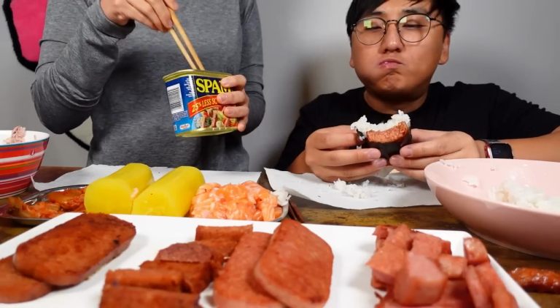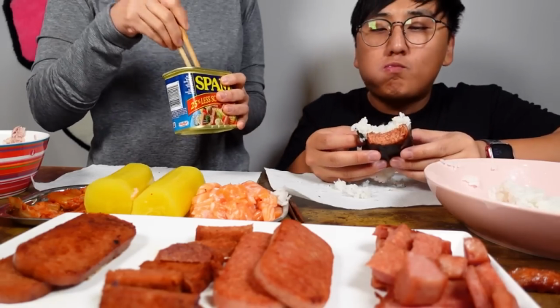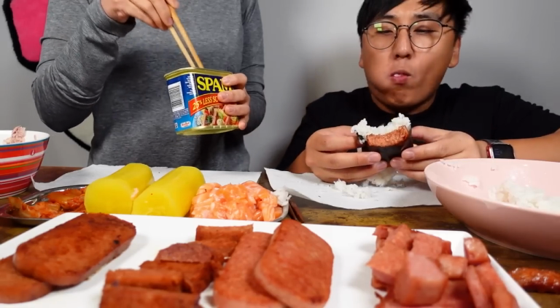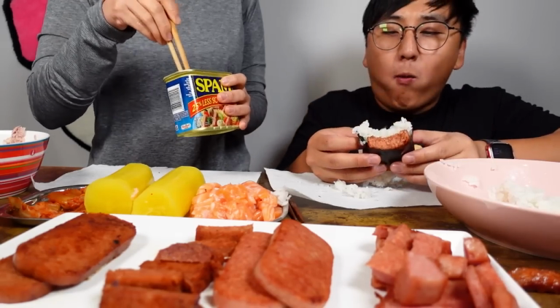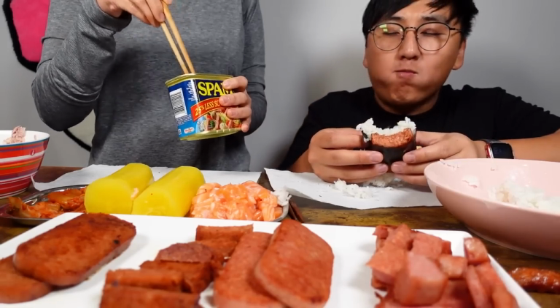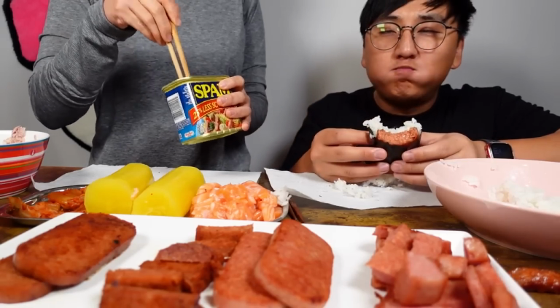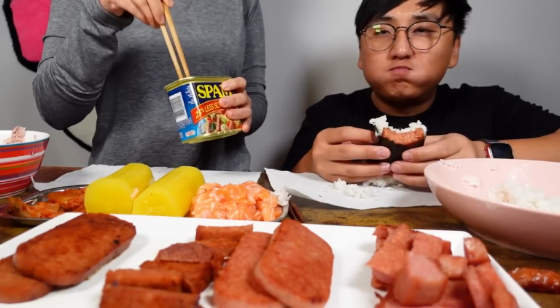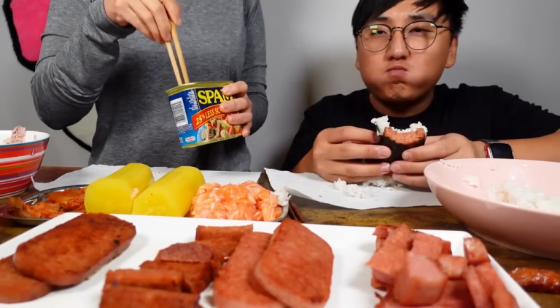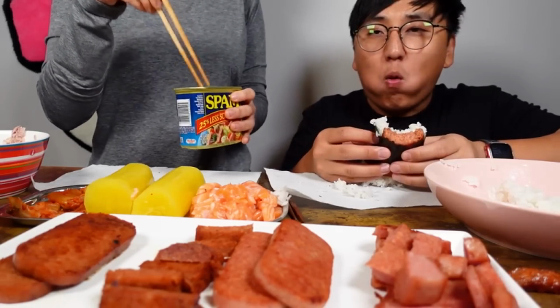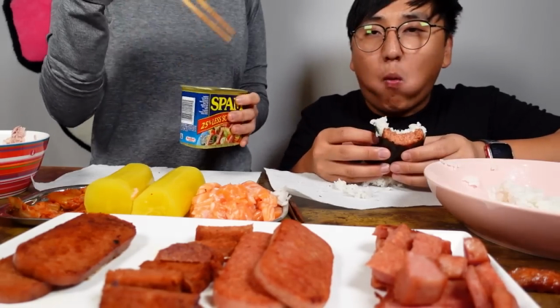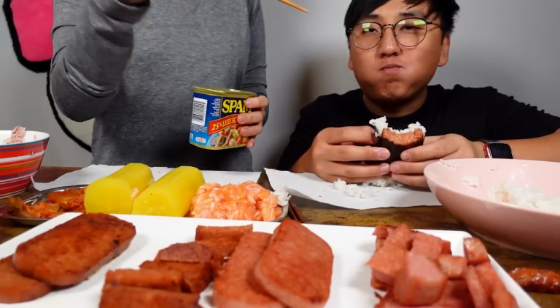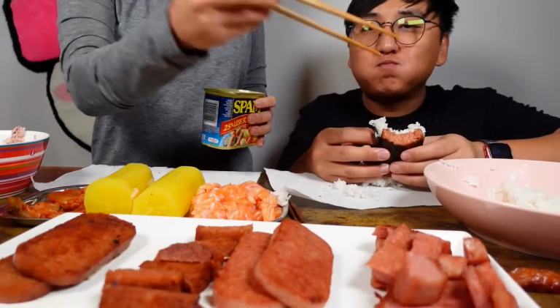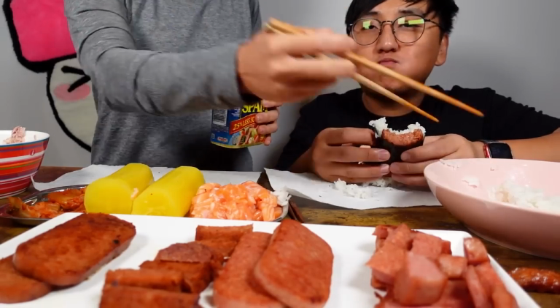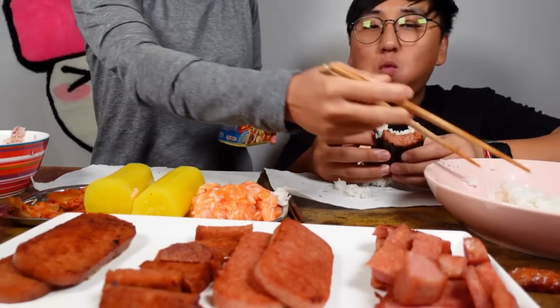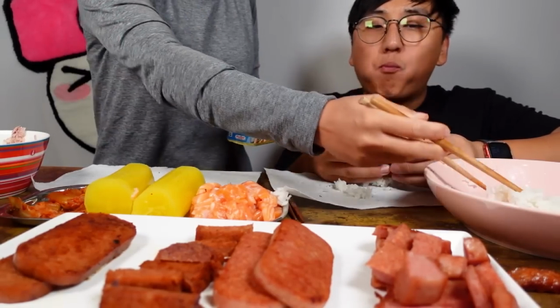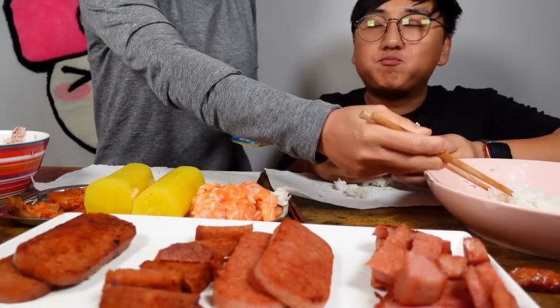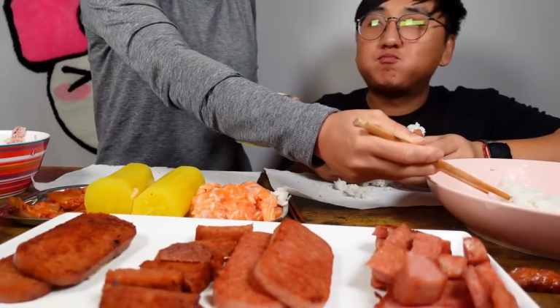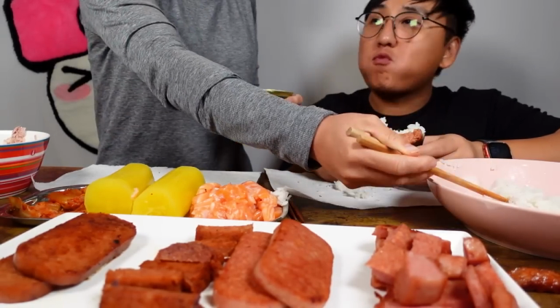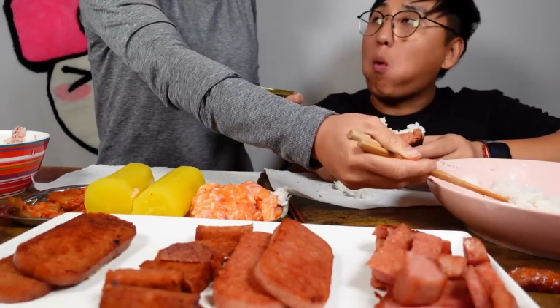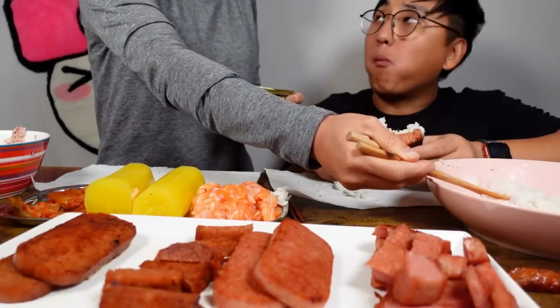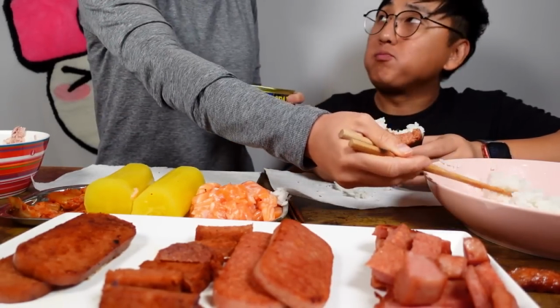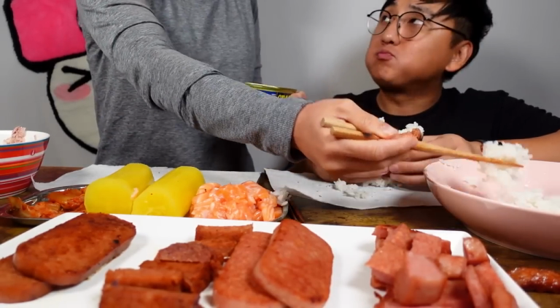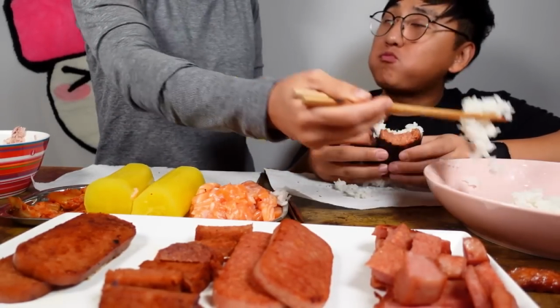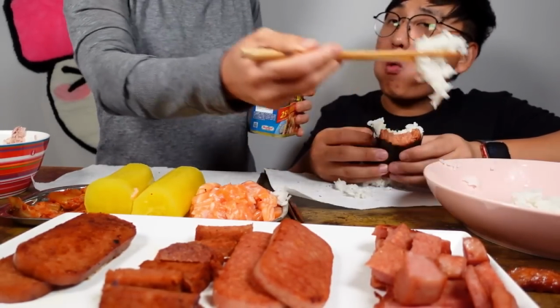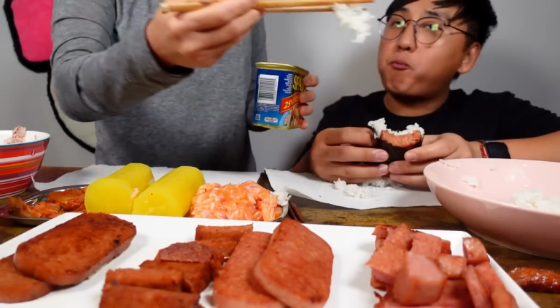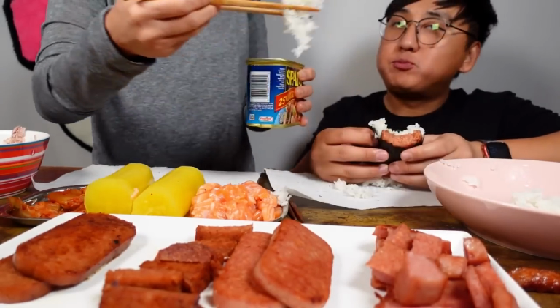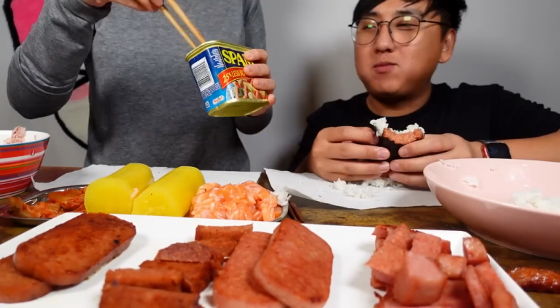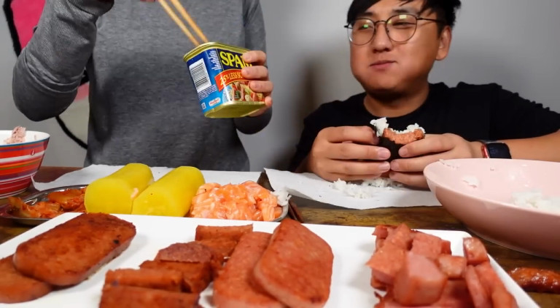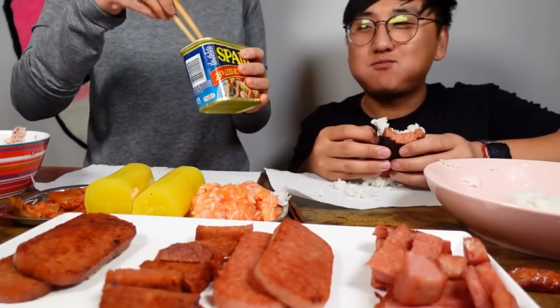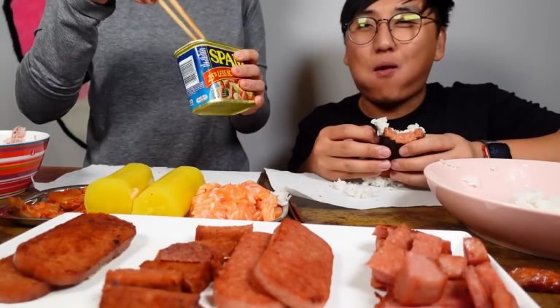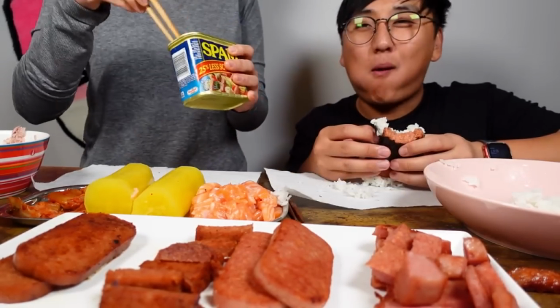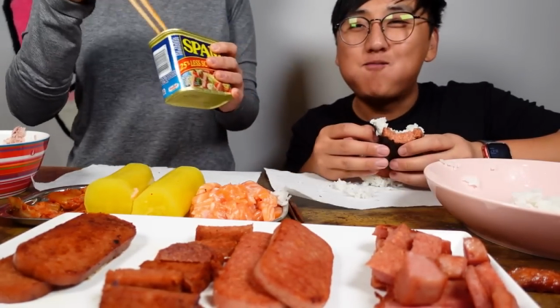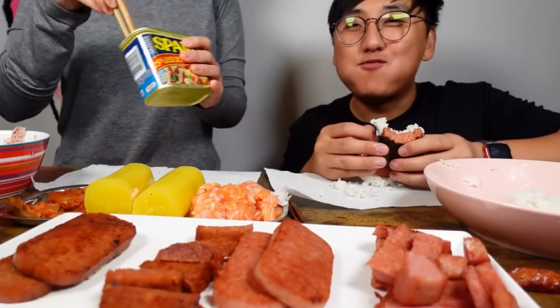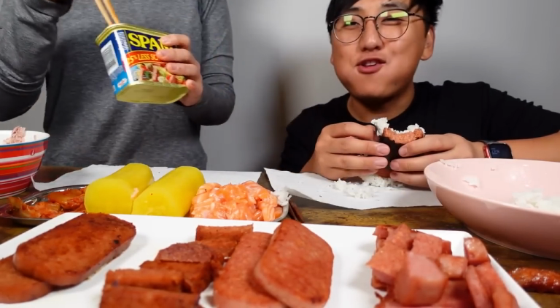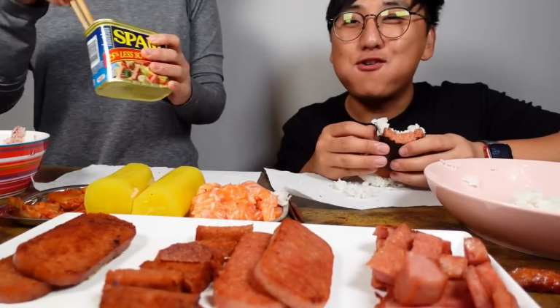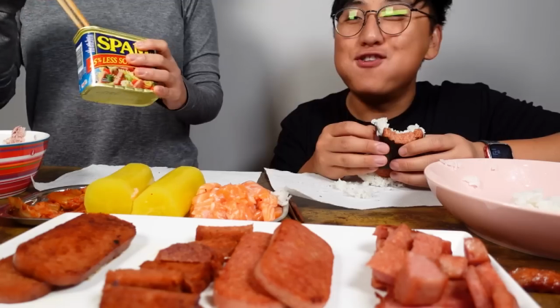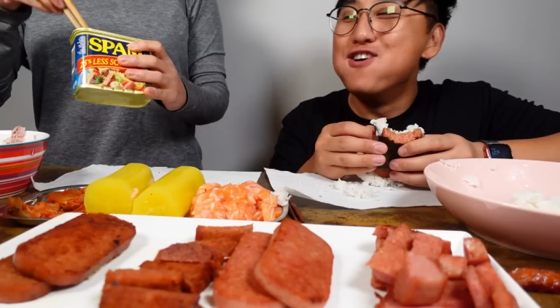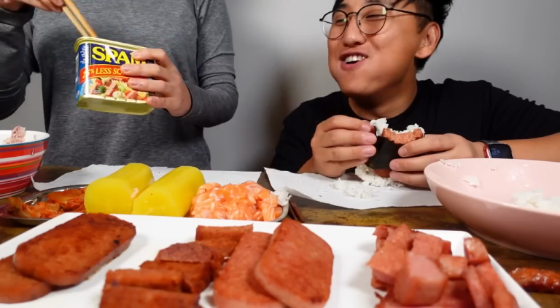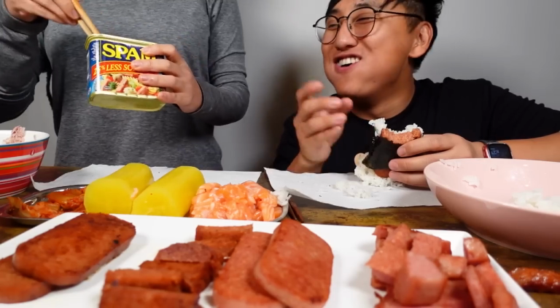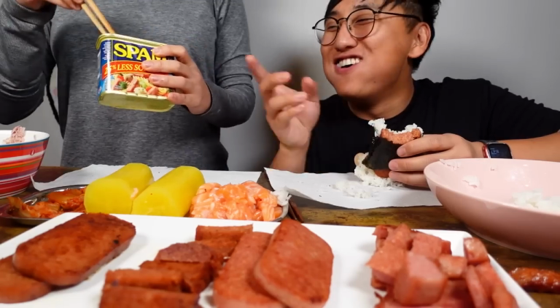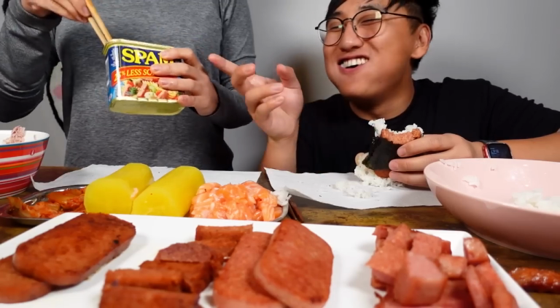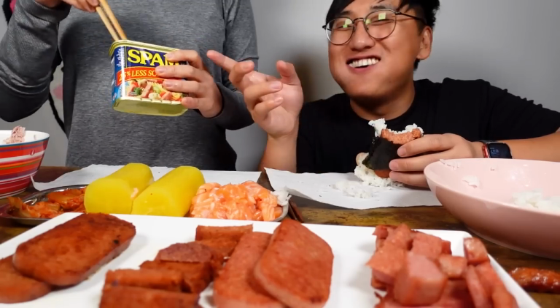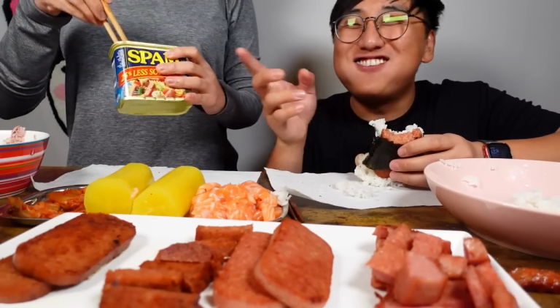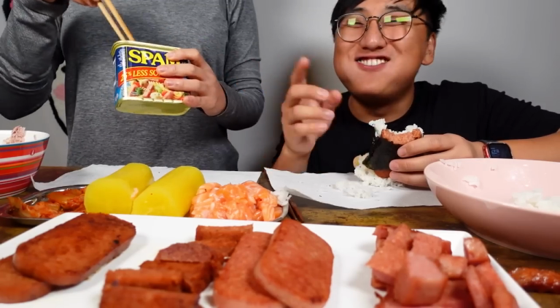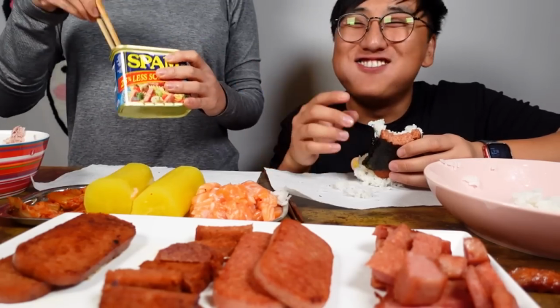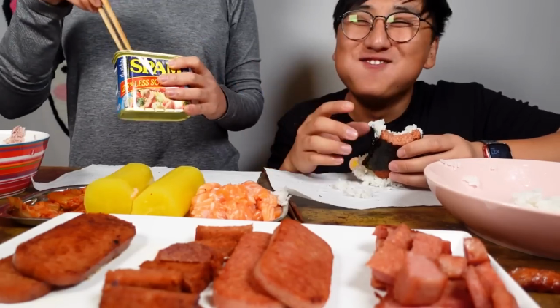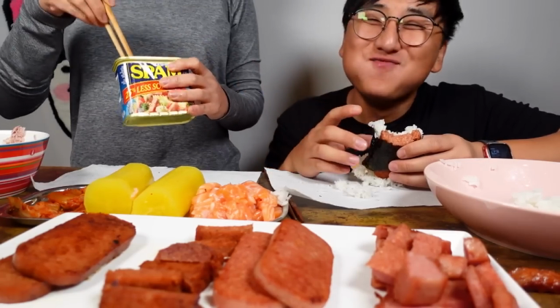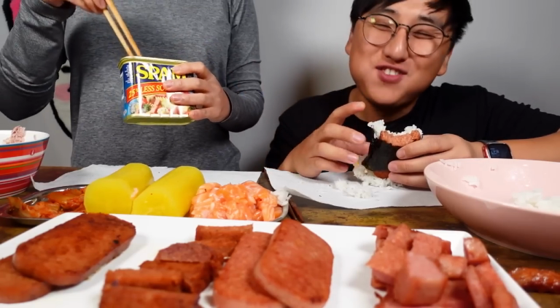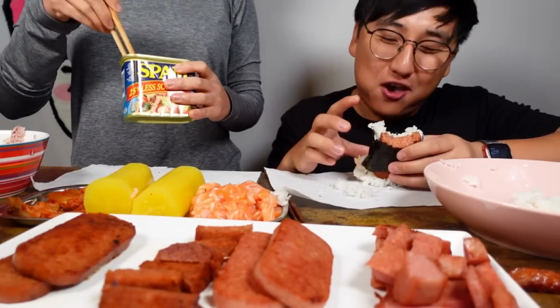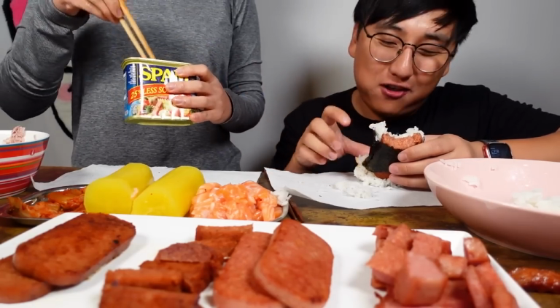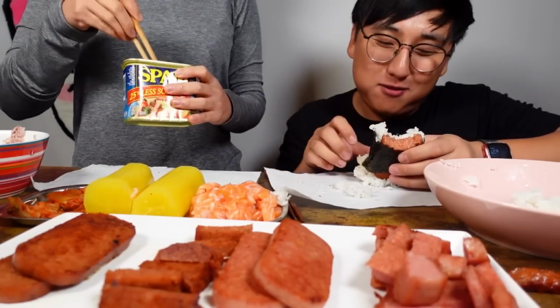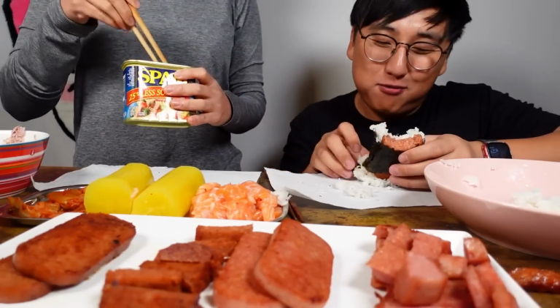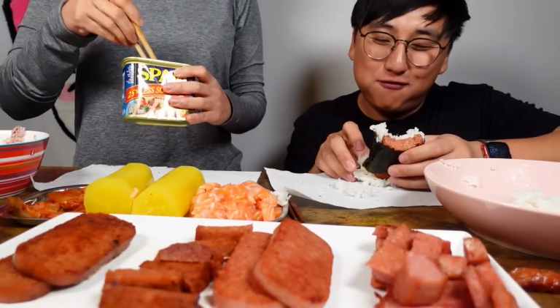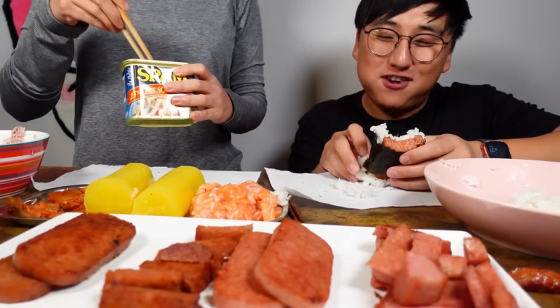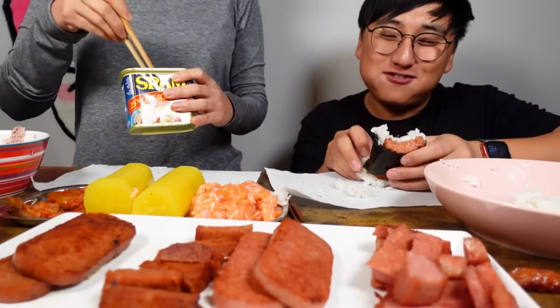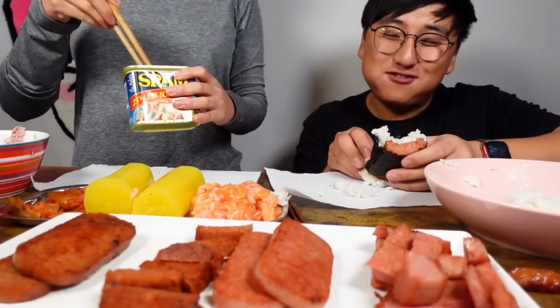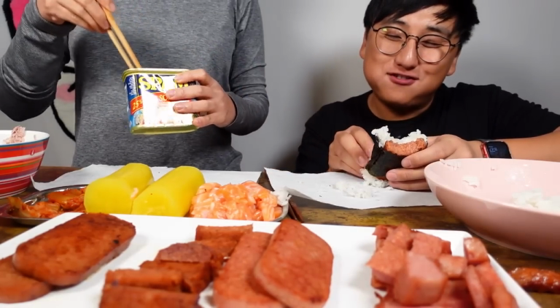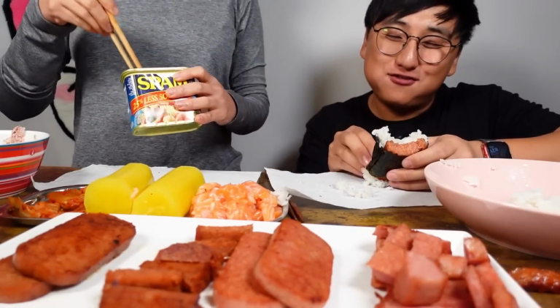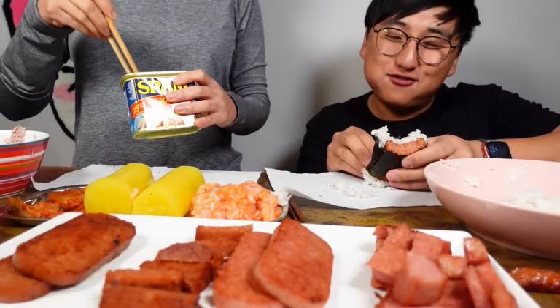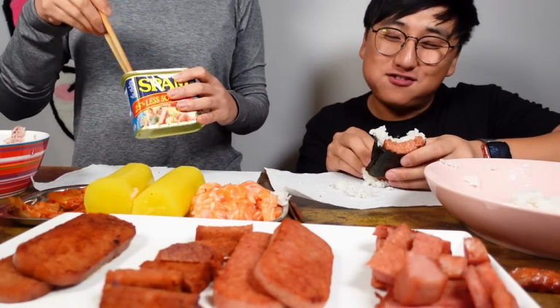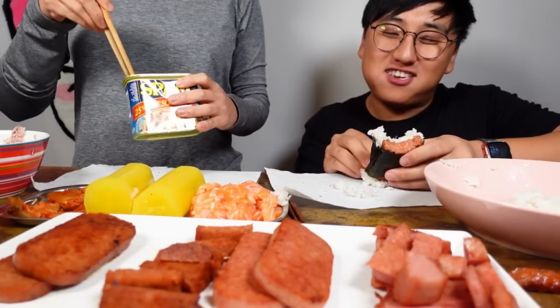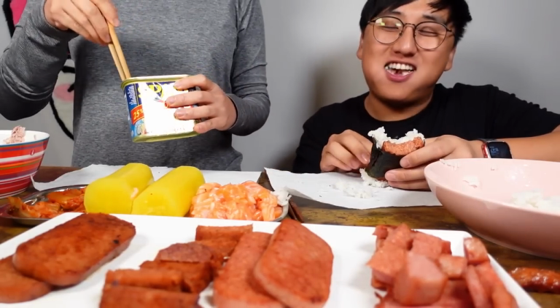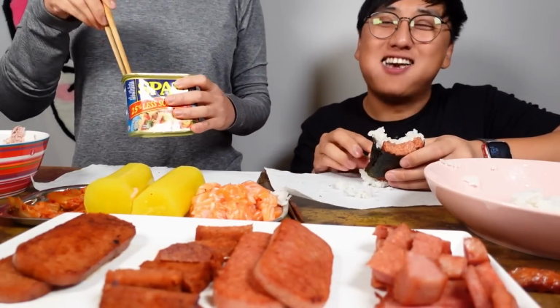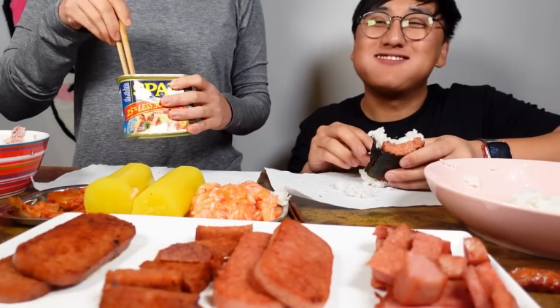So you don't need spam musubi making gadgets. No. All the professionals use the cans.